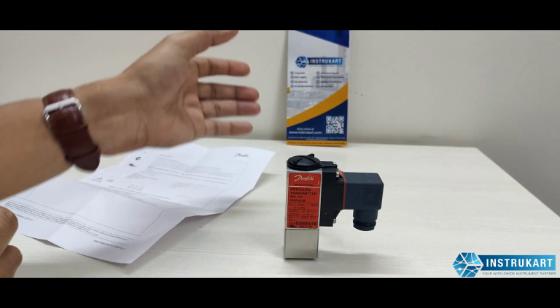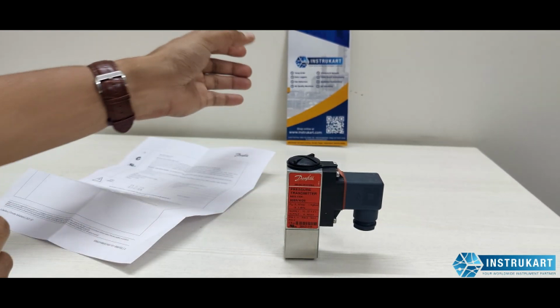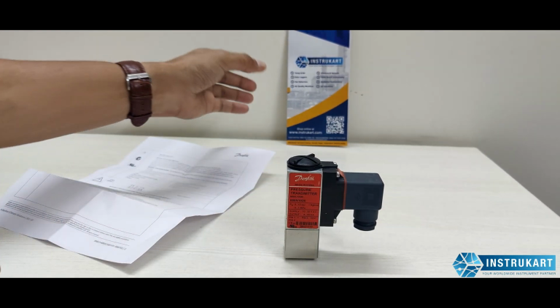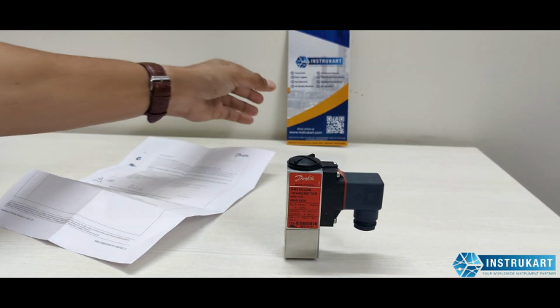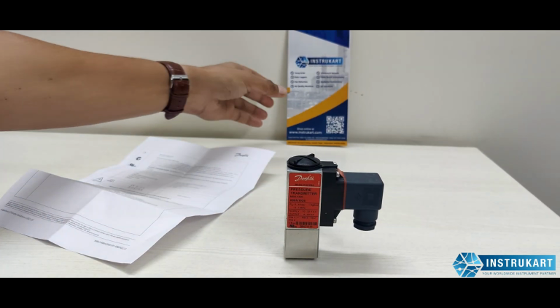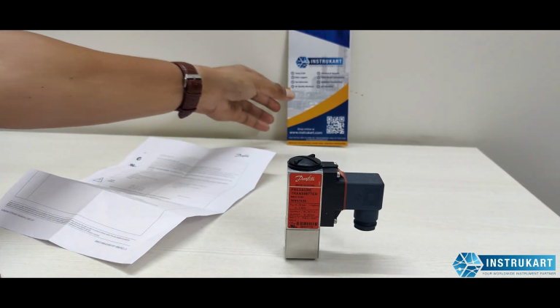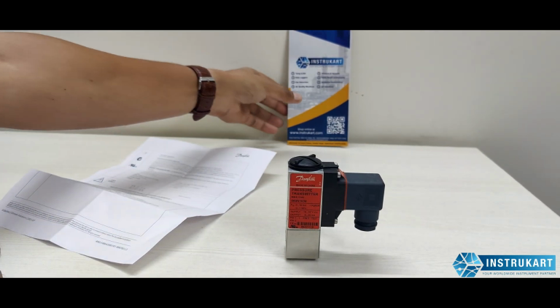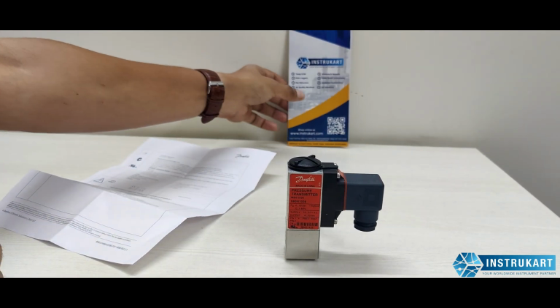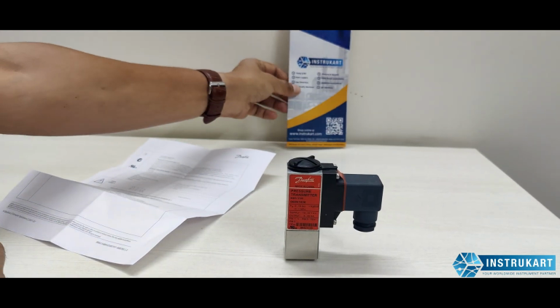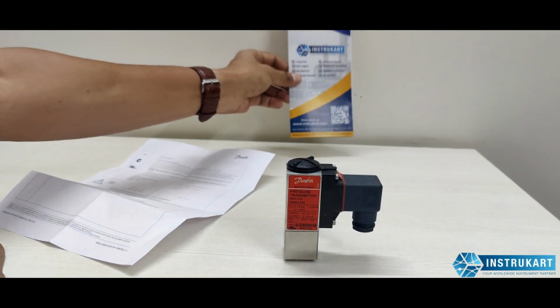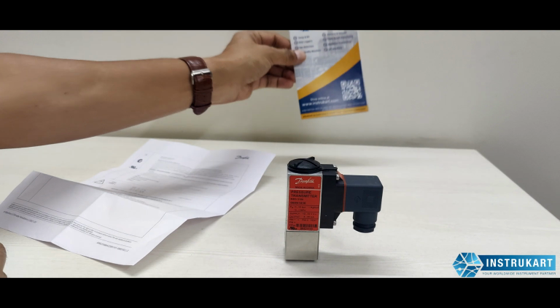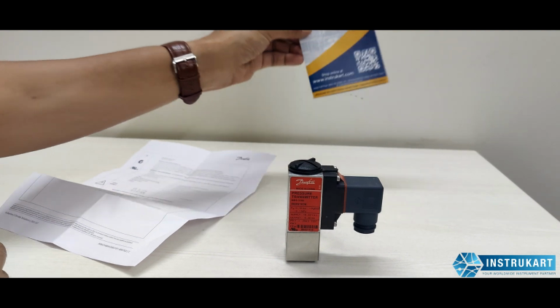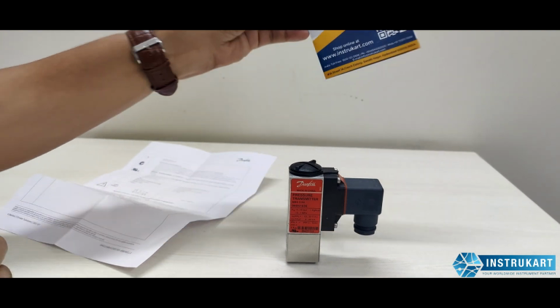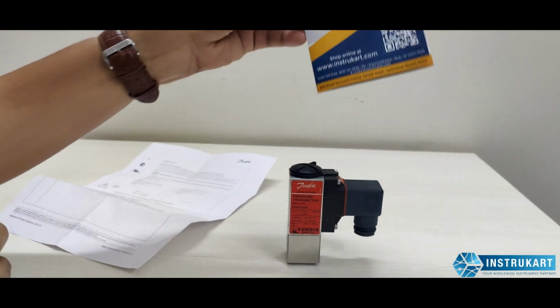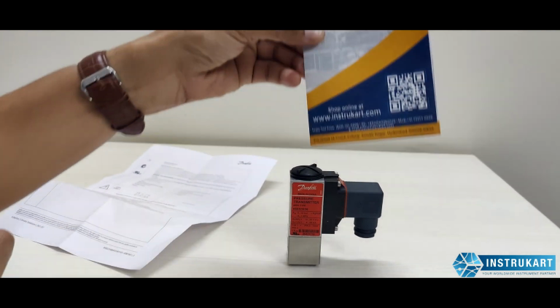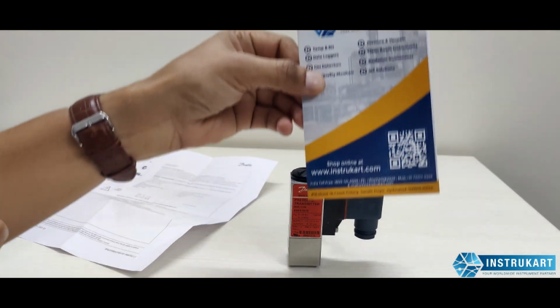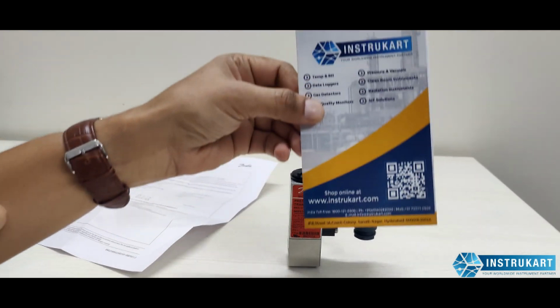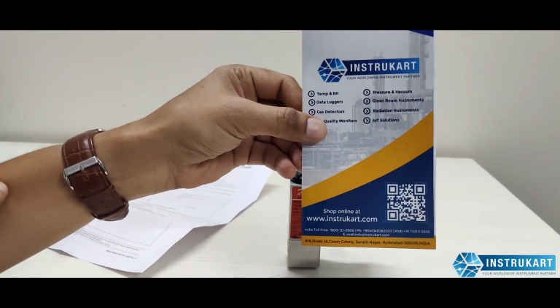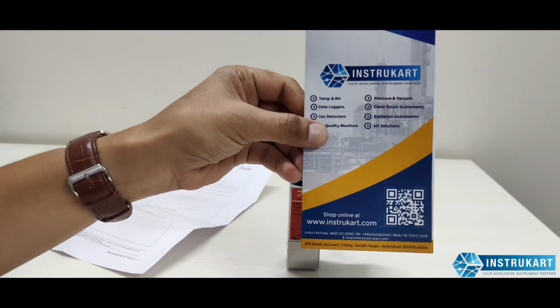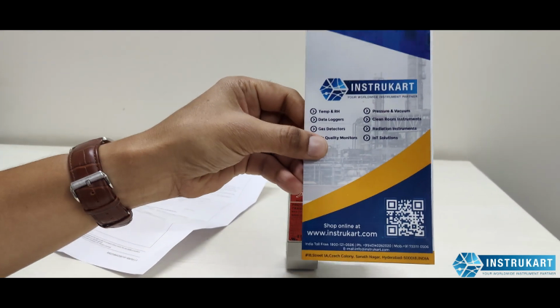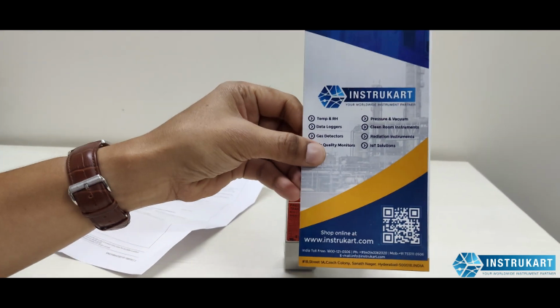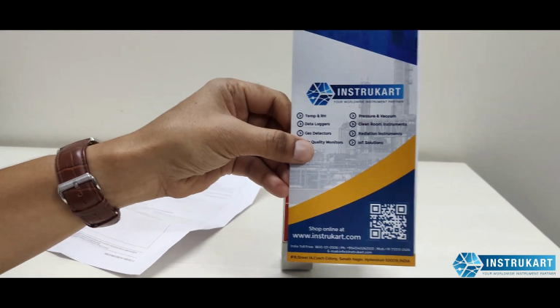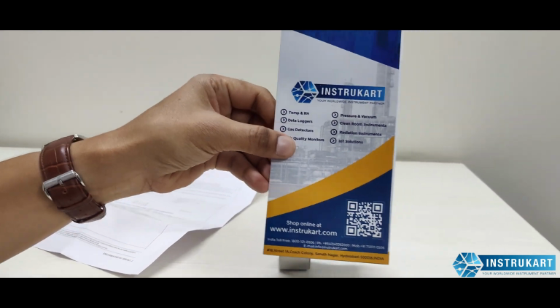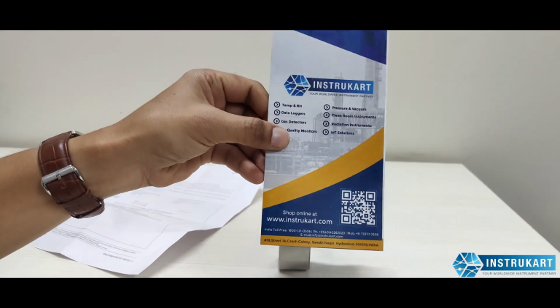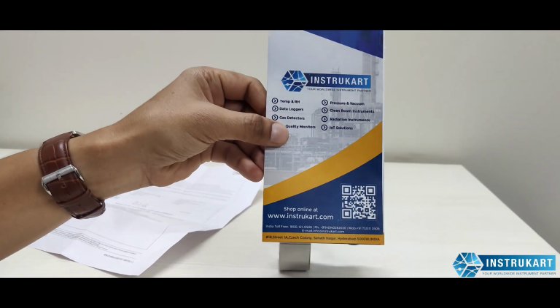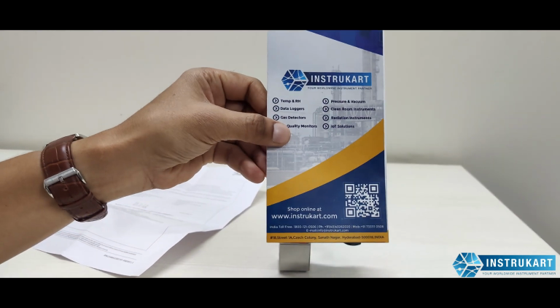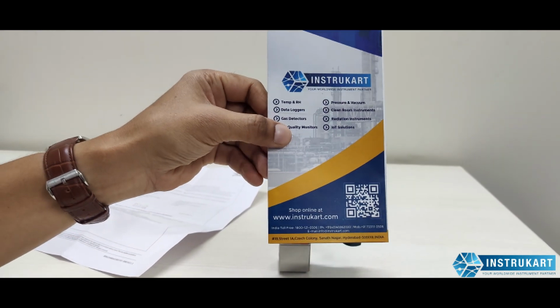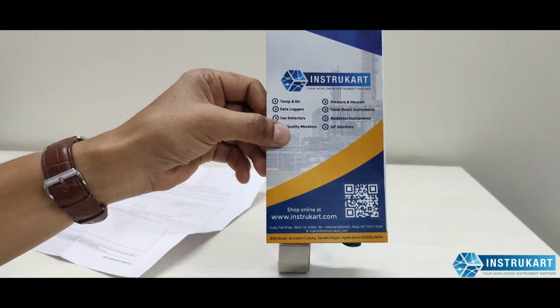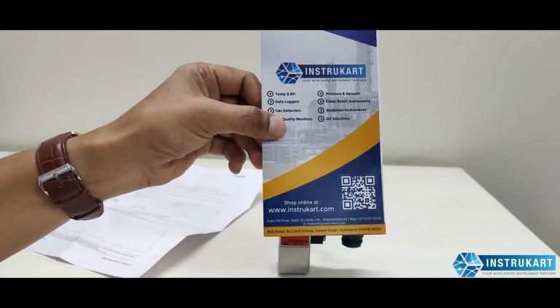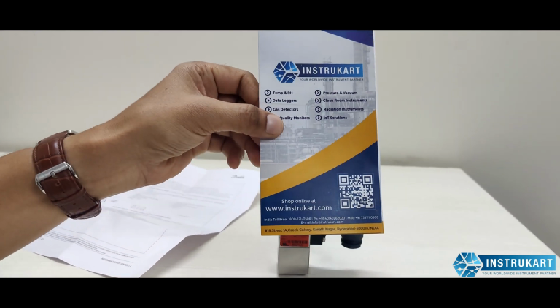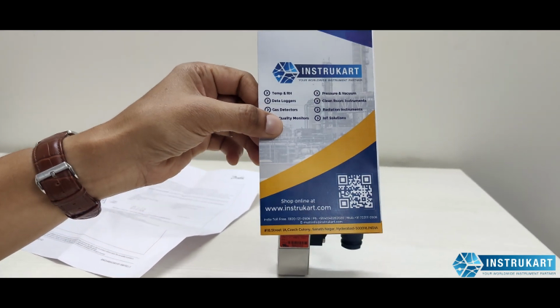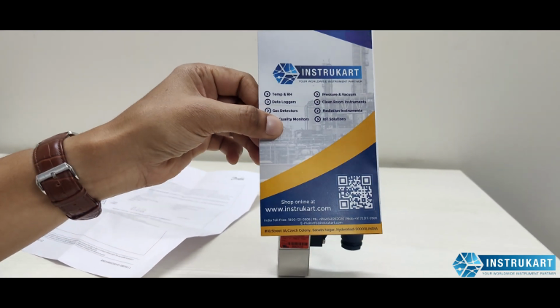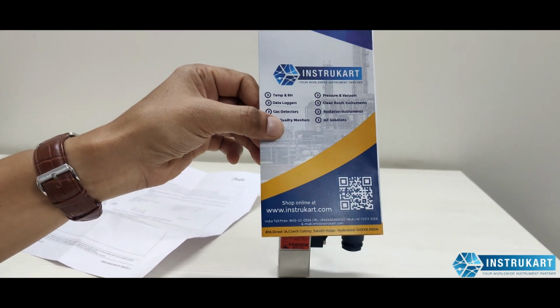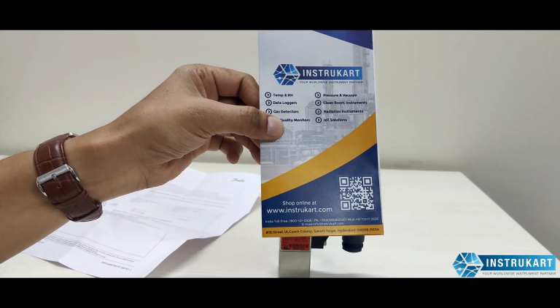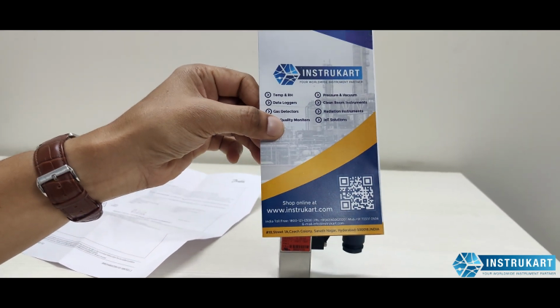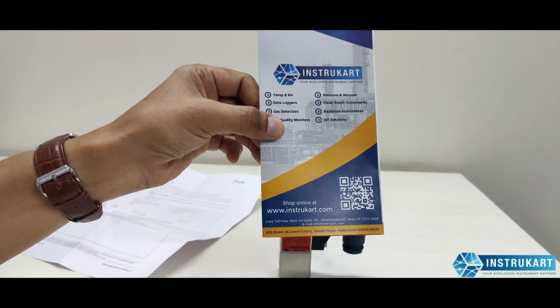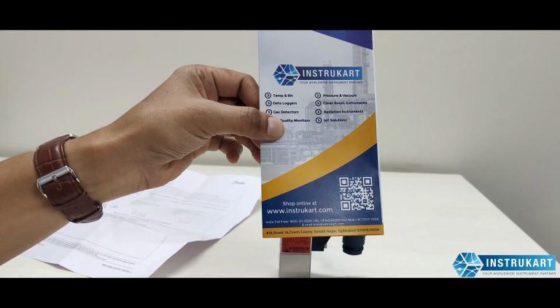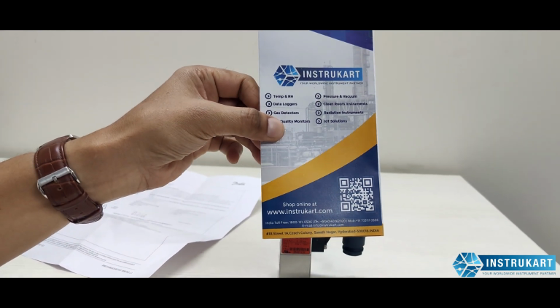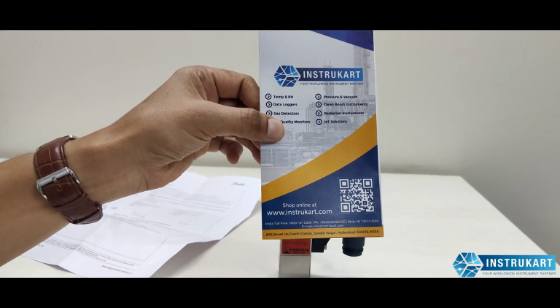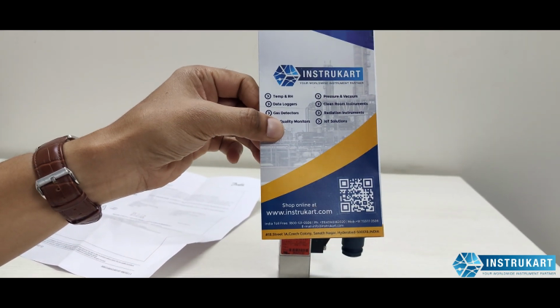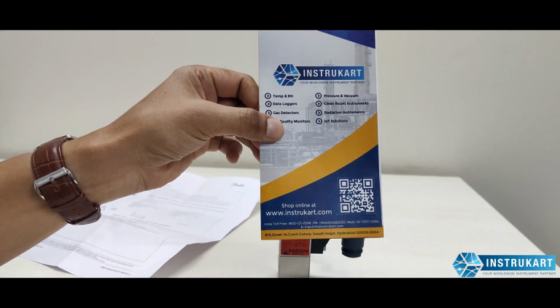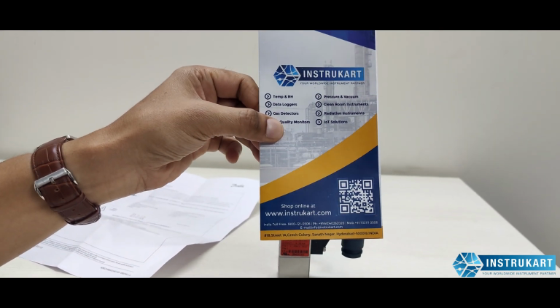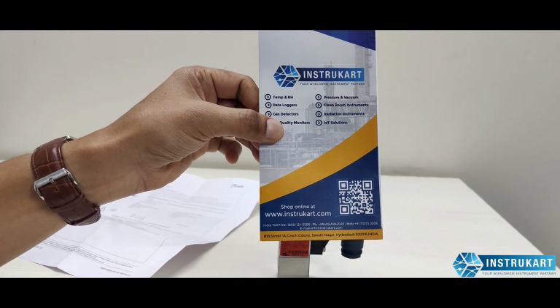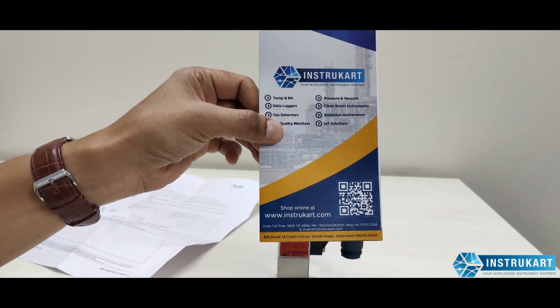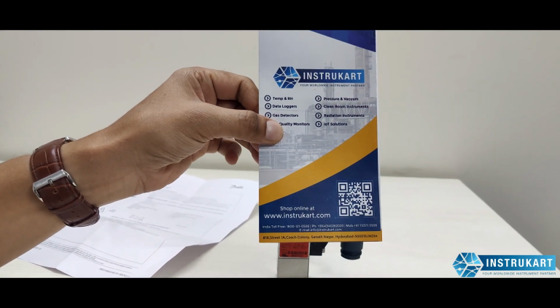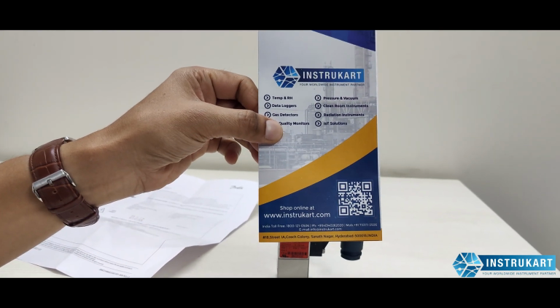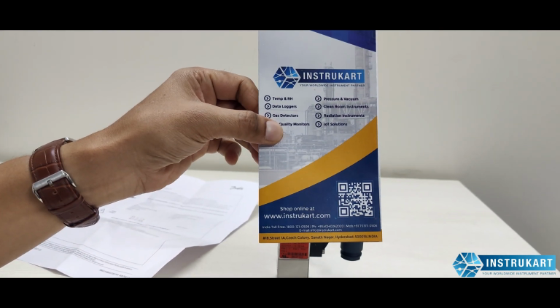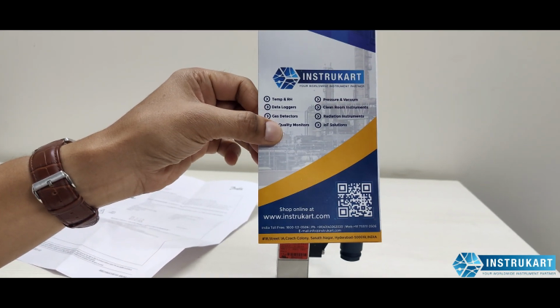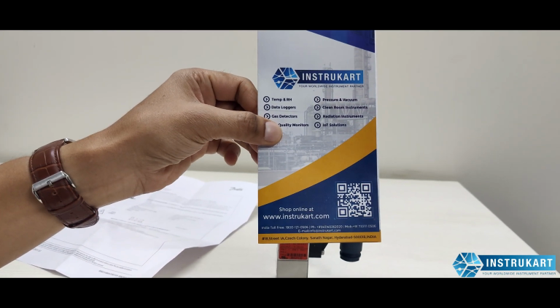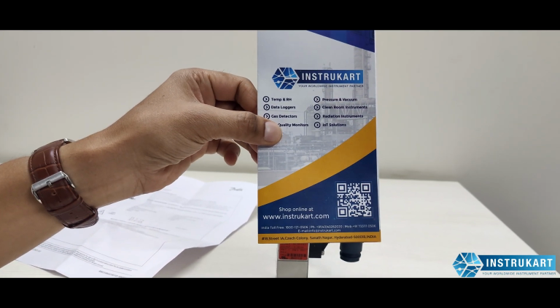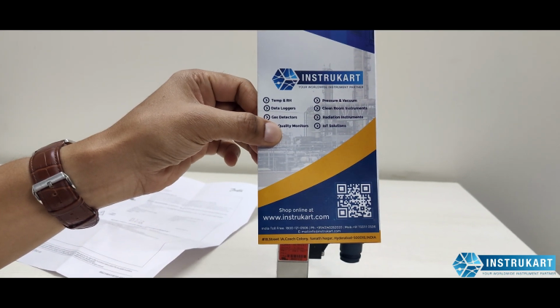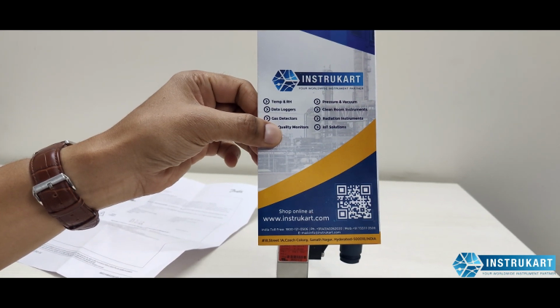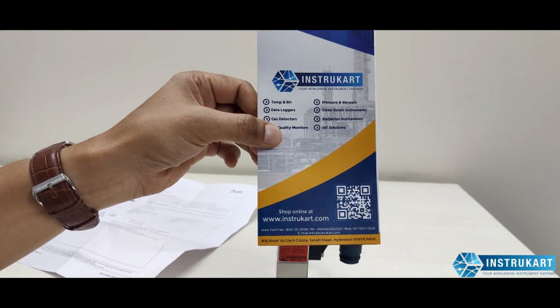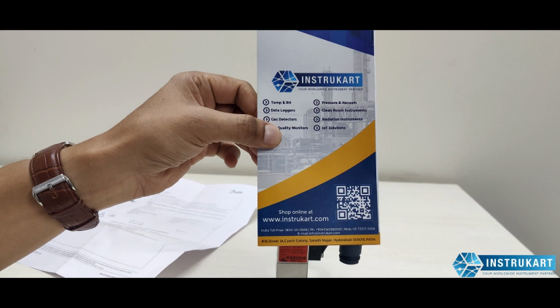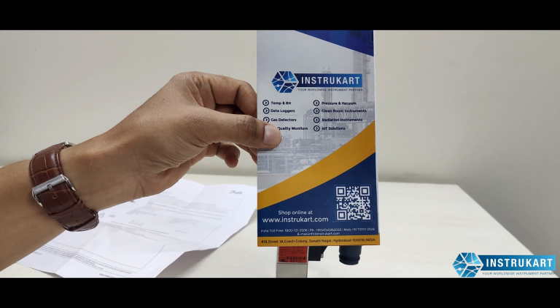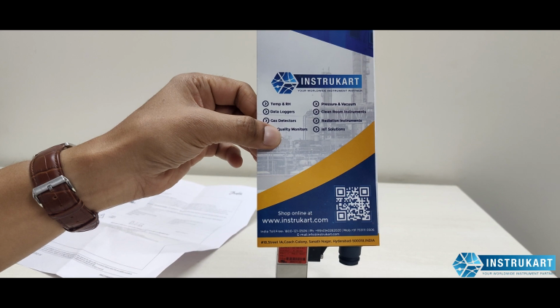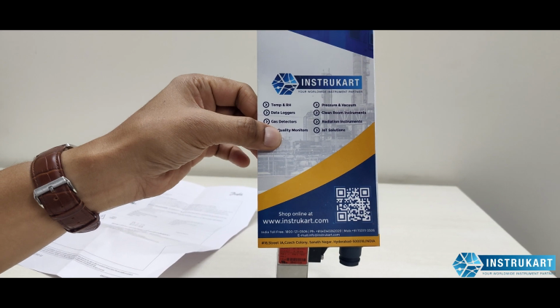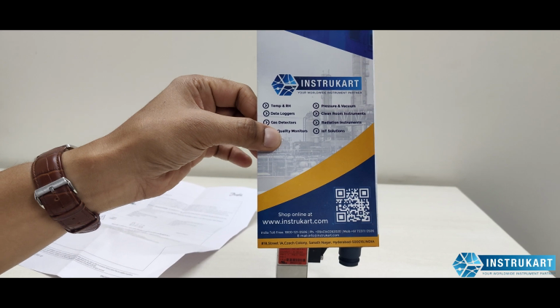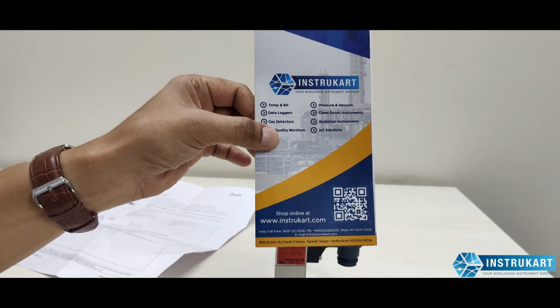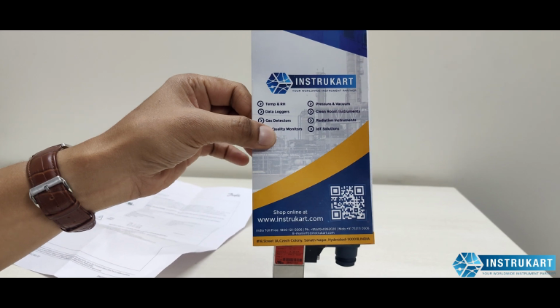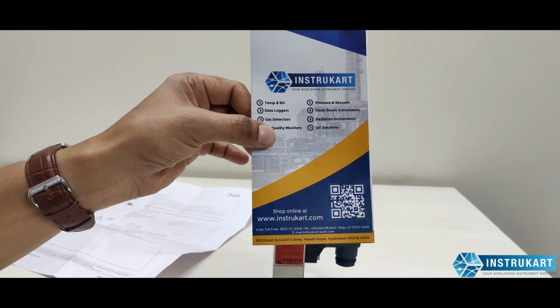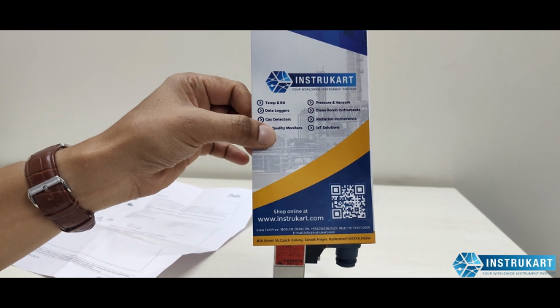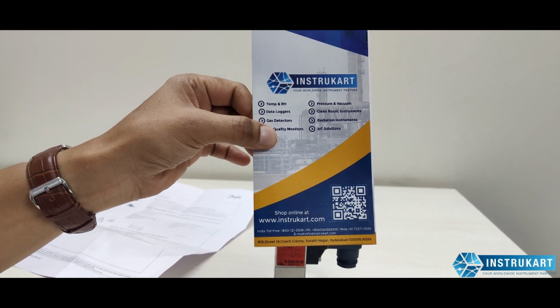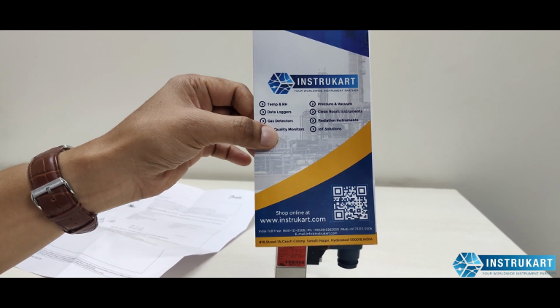For more information on such pressure transmitters, you can always reach our experts at instrocart.com. Thank you for watching.